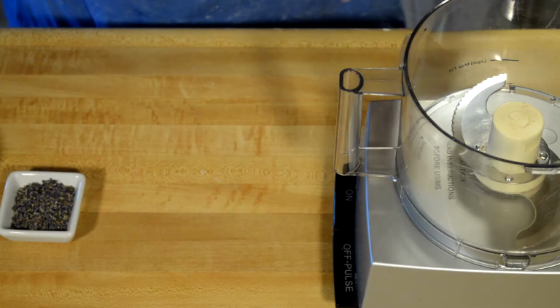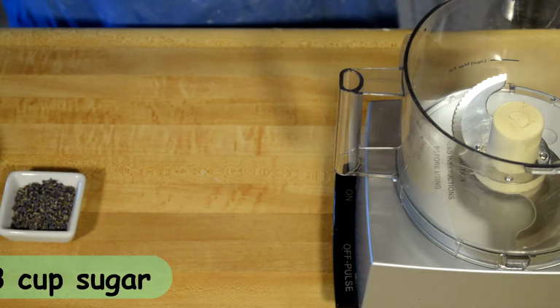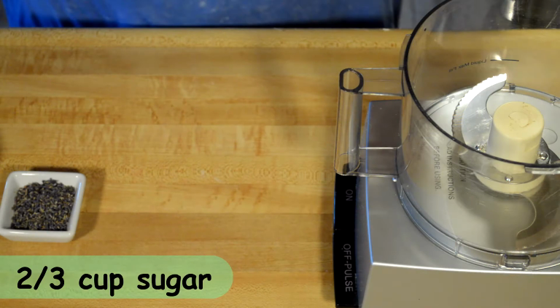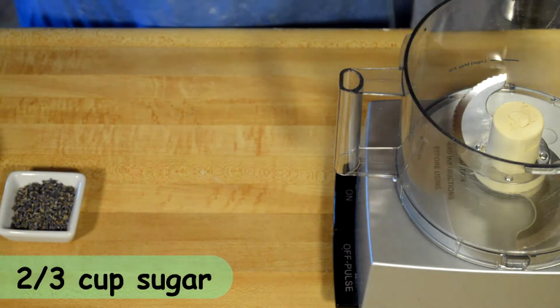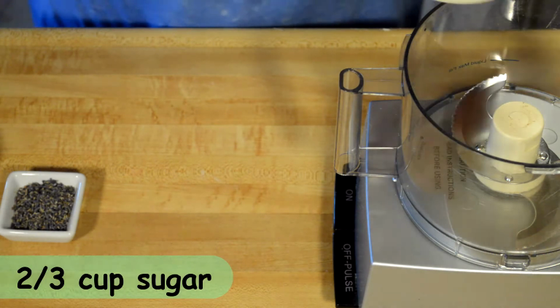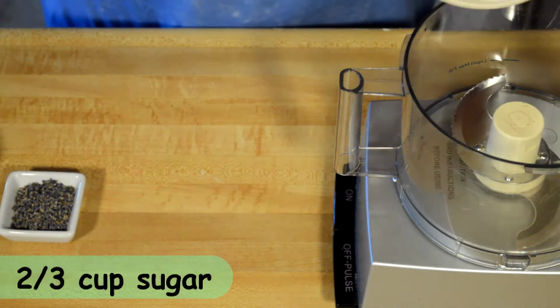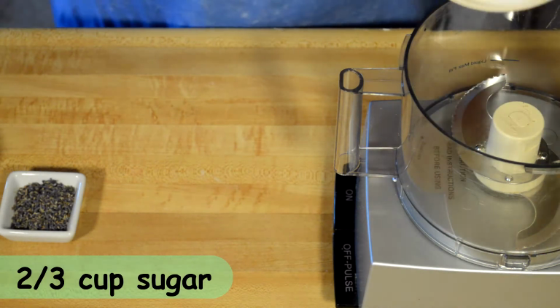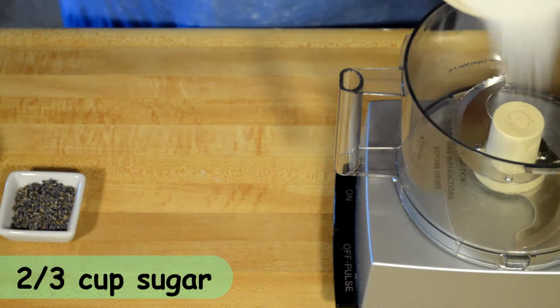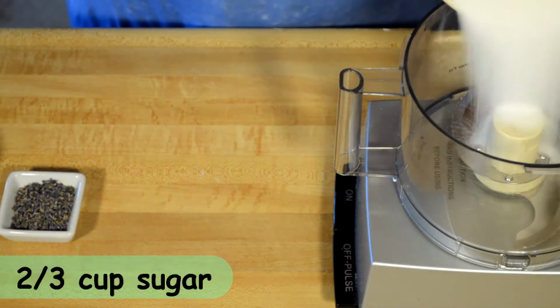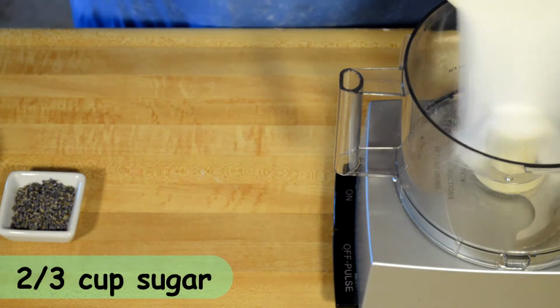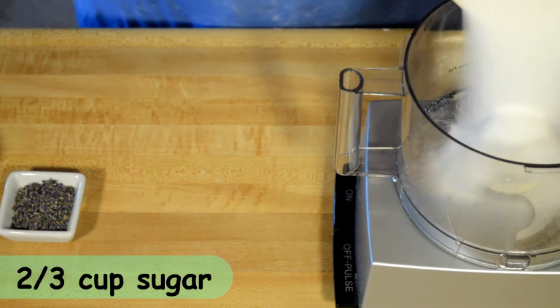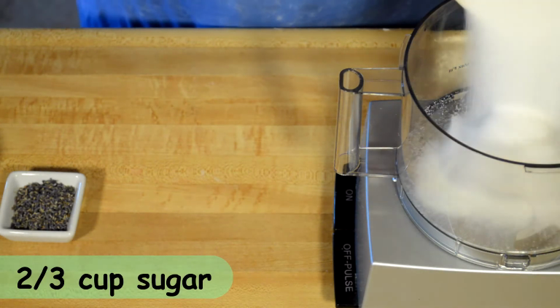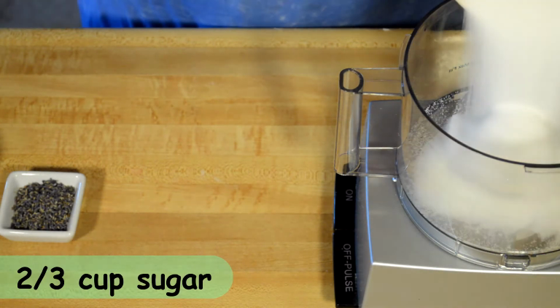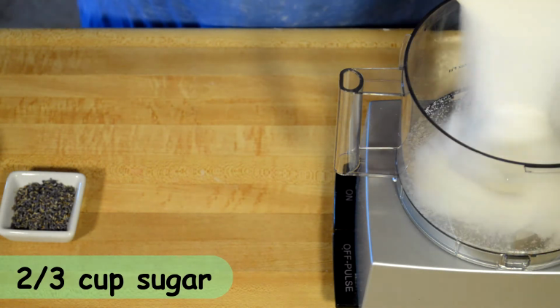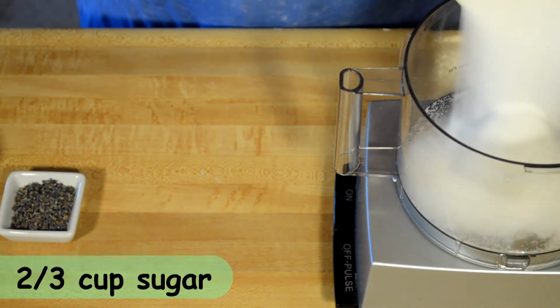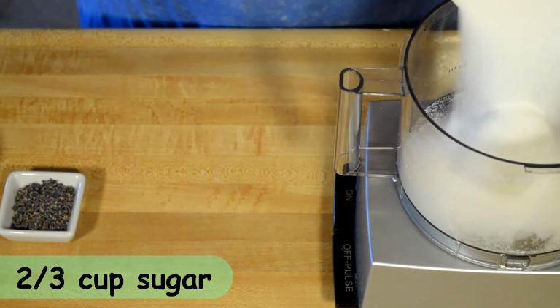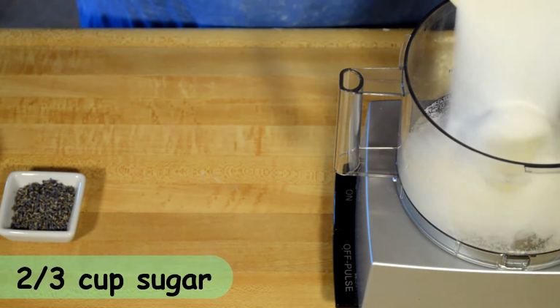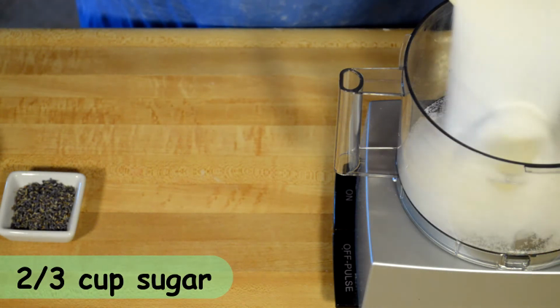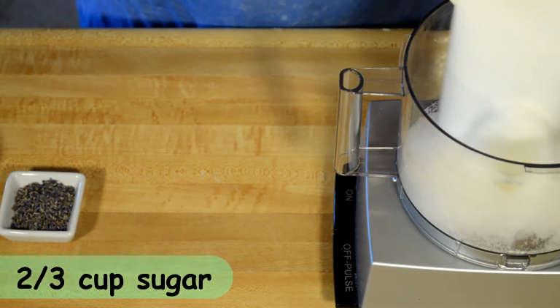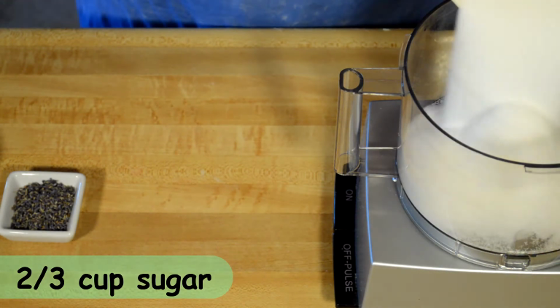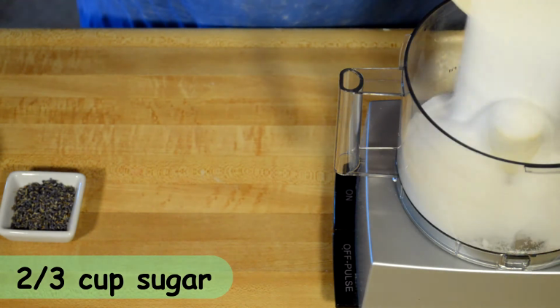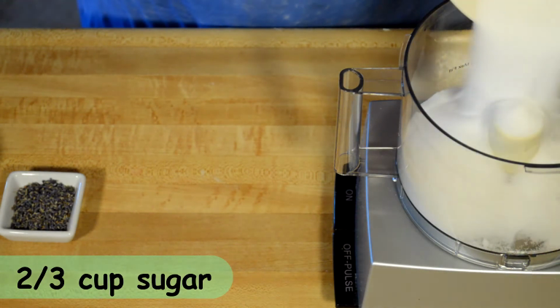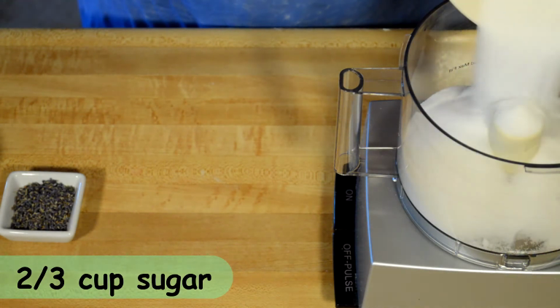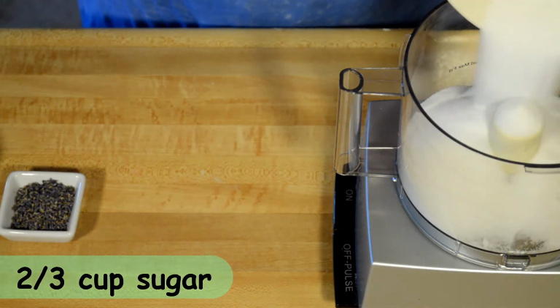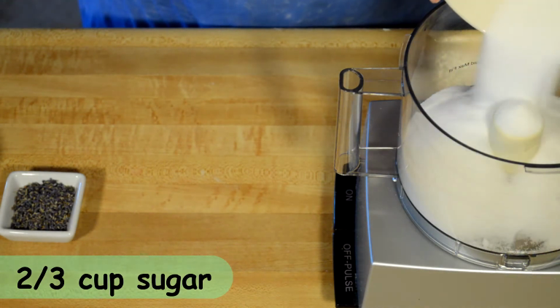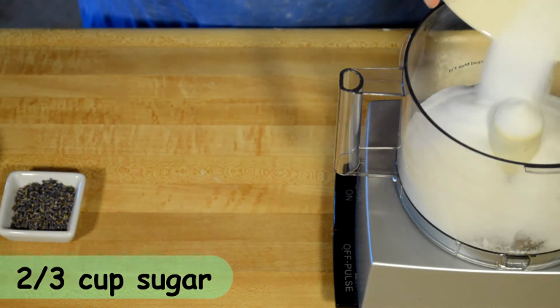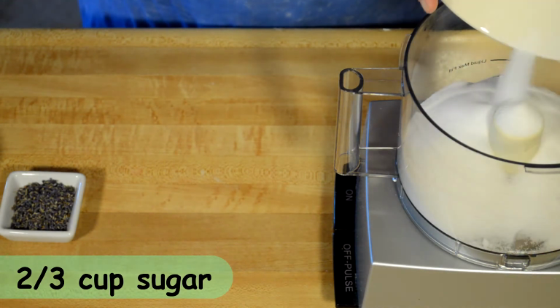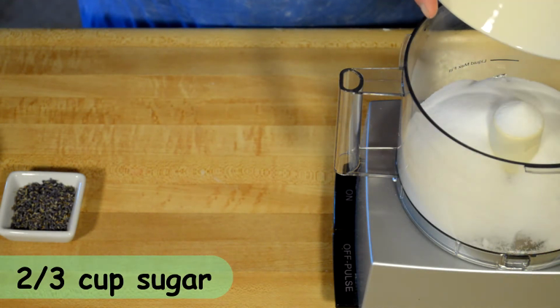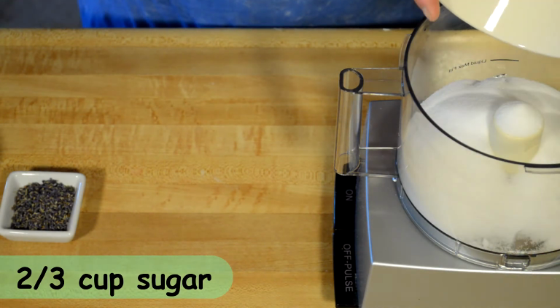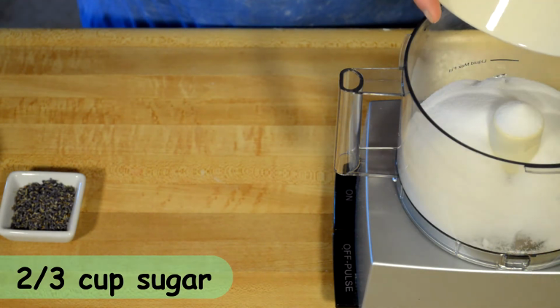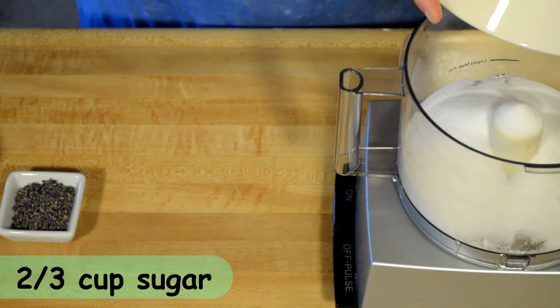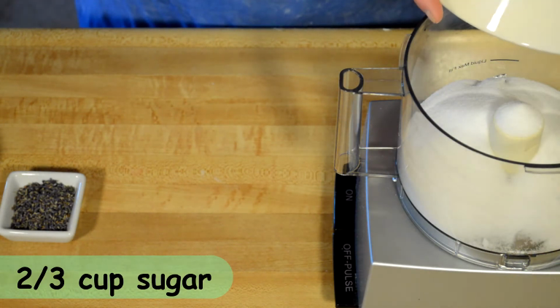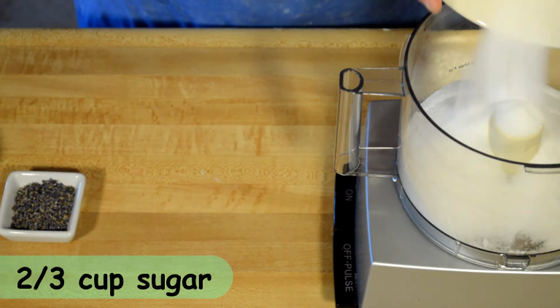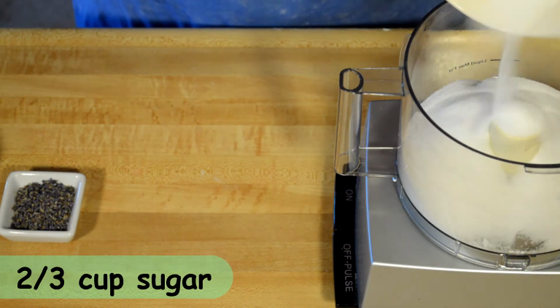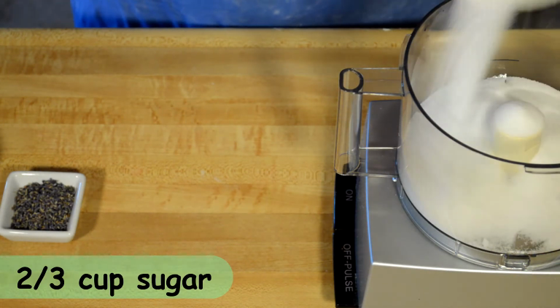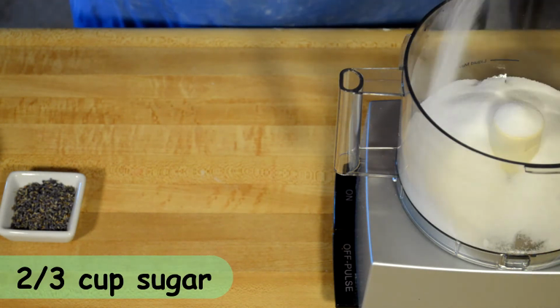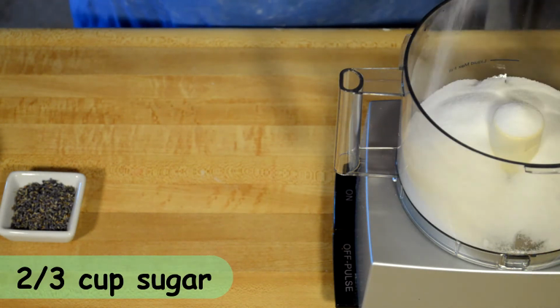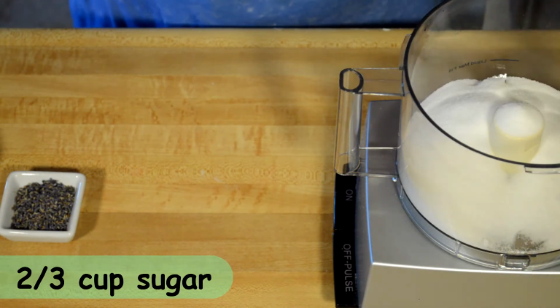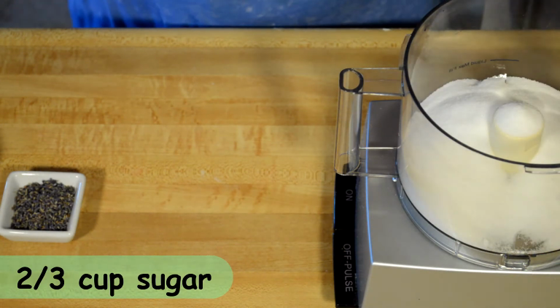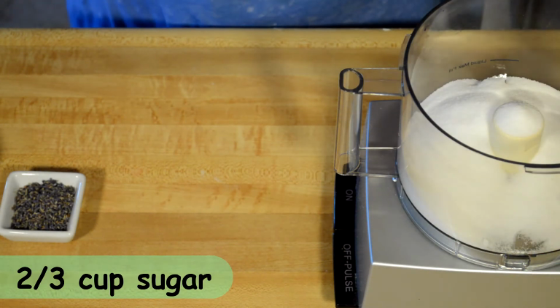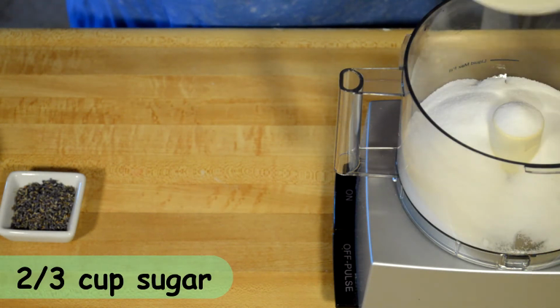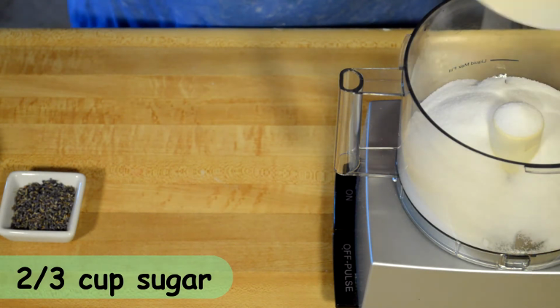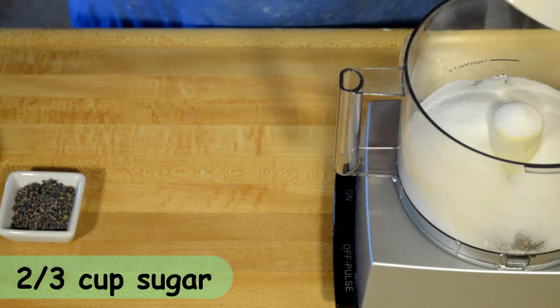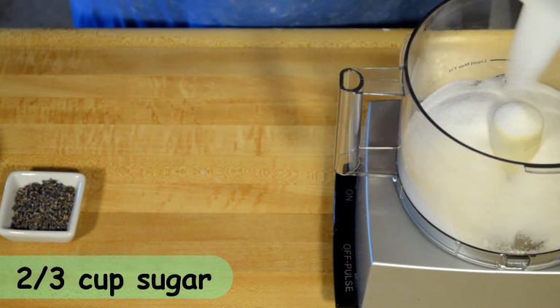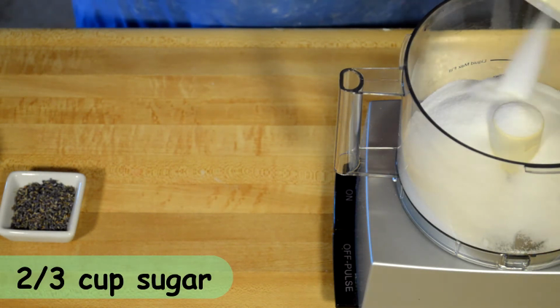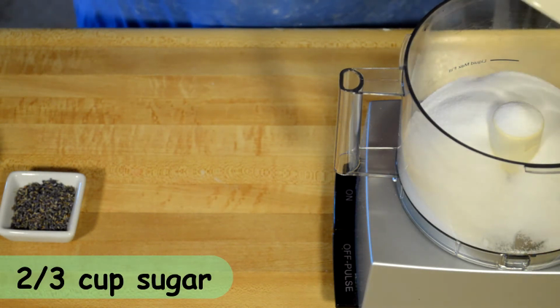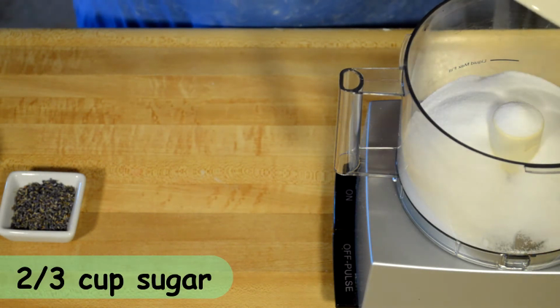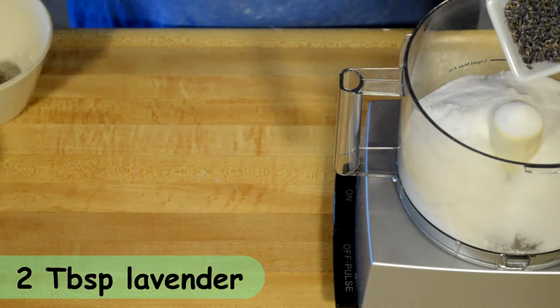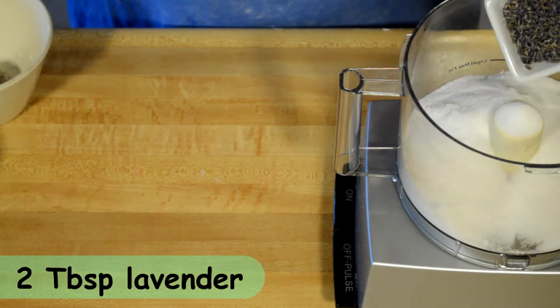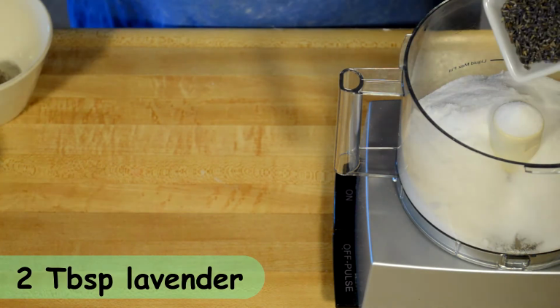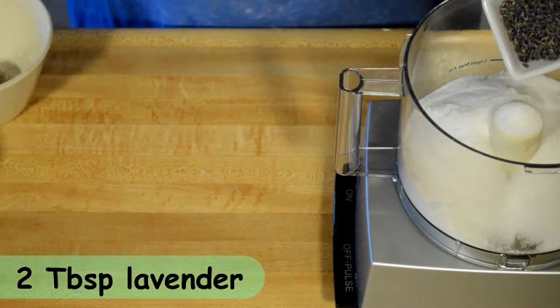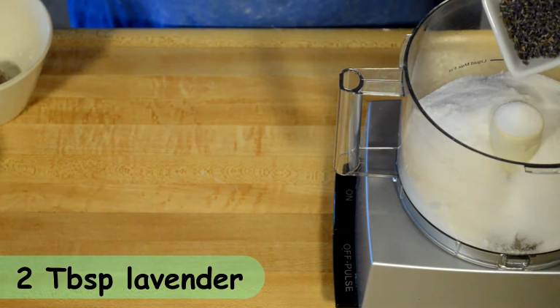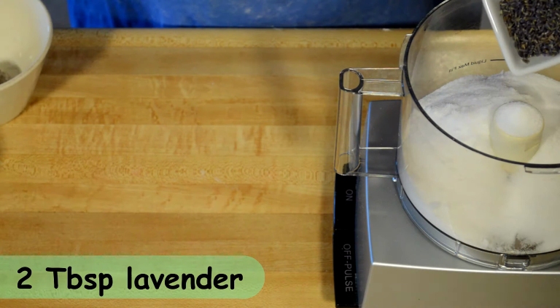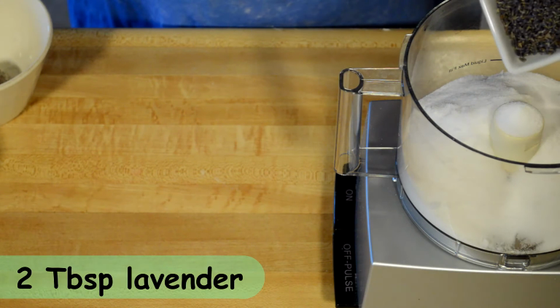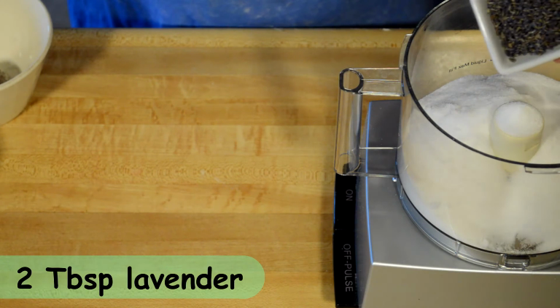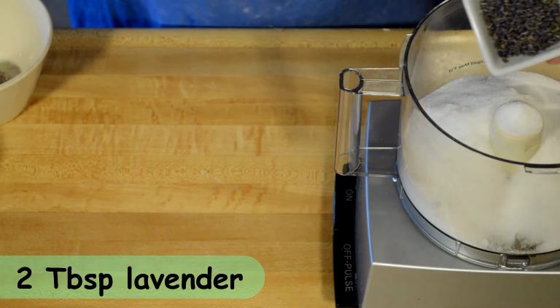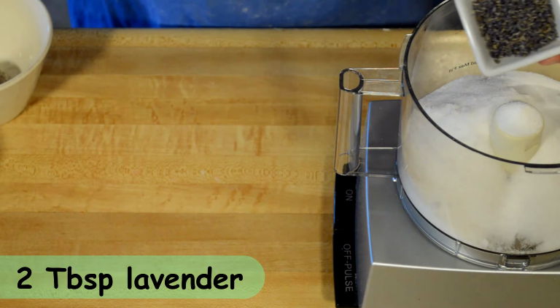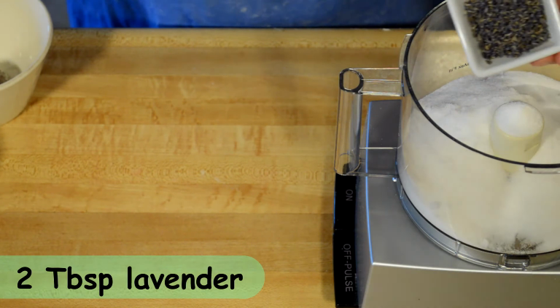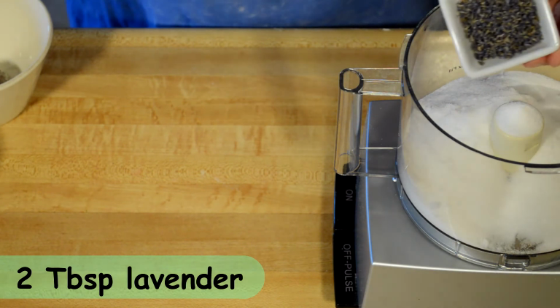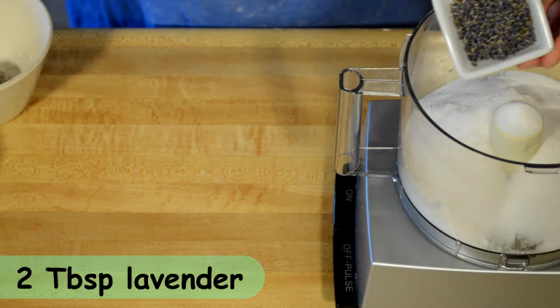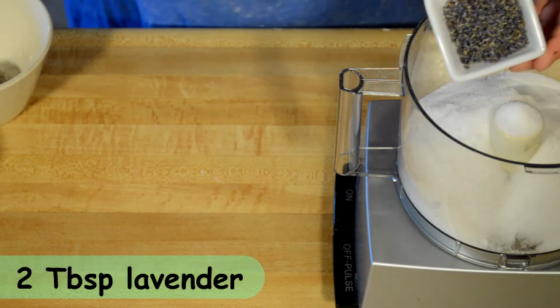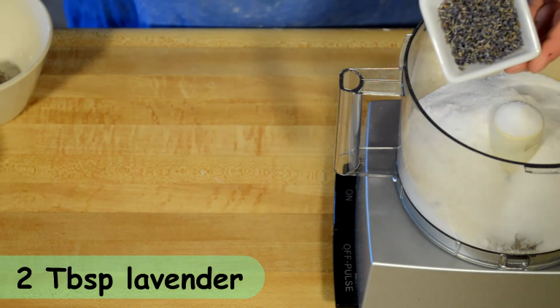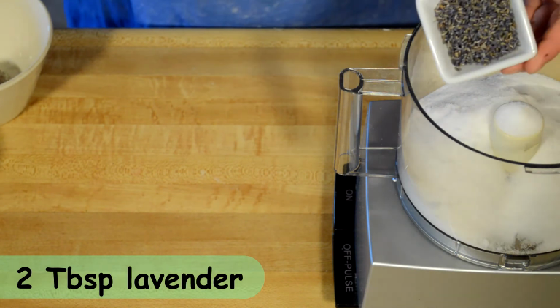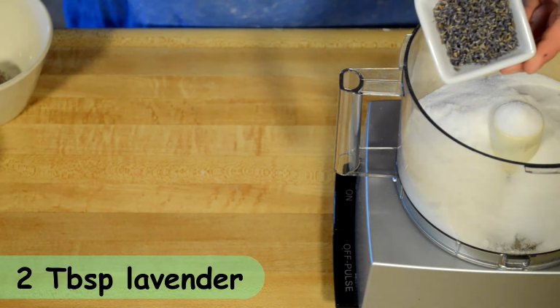I love this shortbread because it's a chameleon recipe, and what that means is you can infuse any type of flavoring in here.